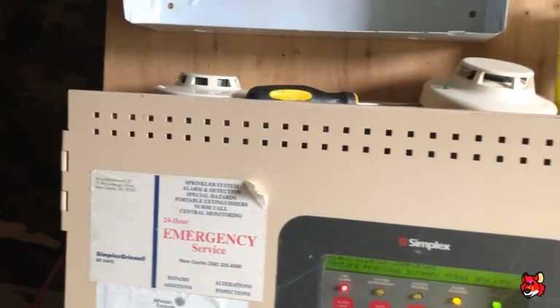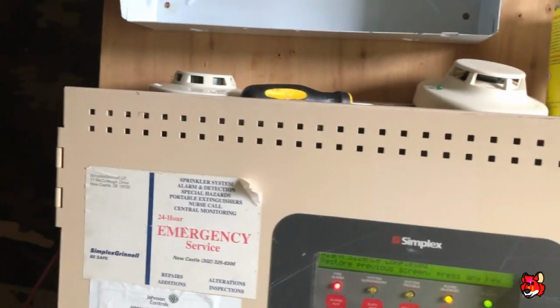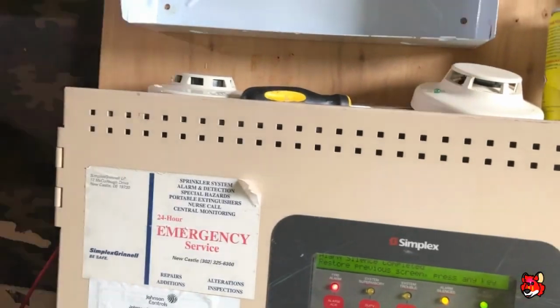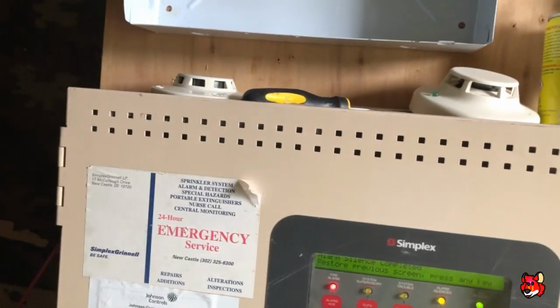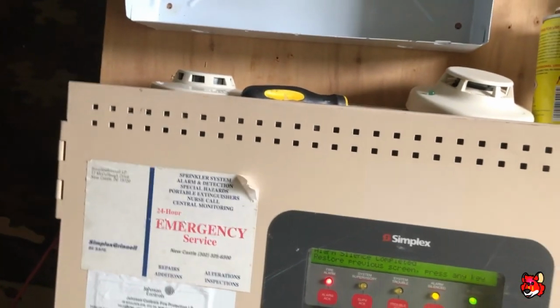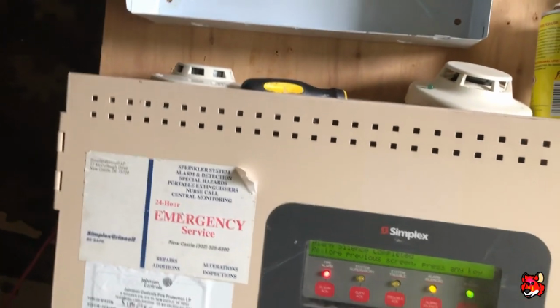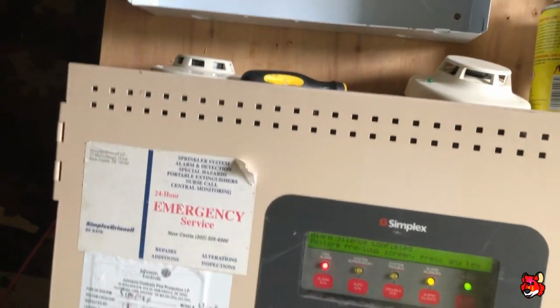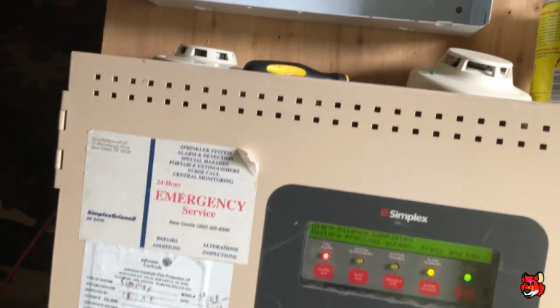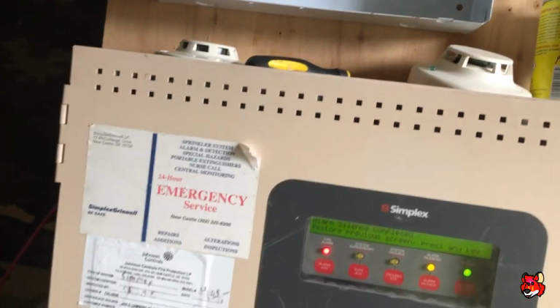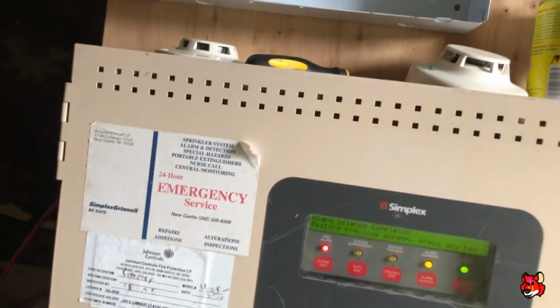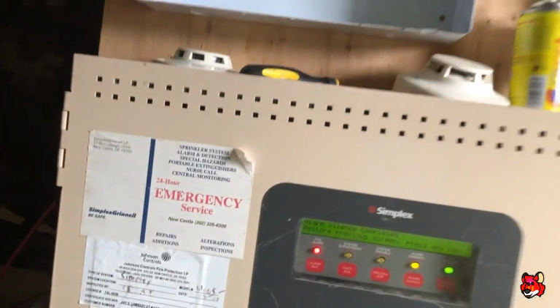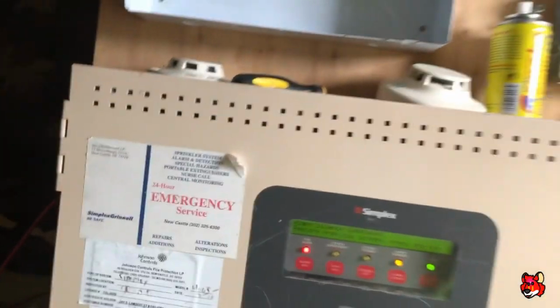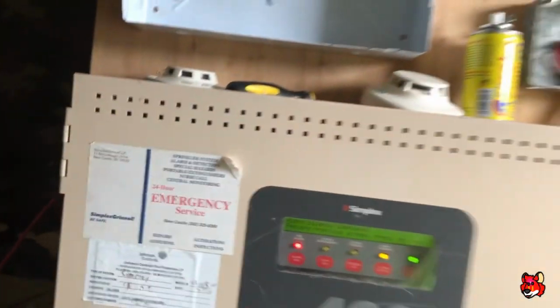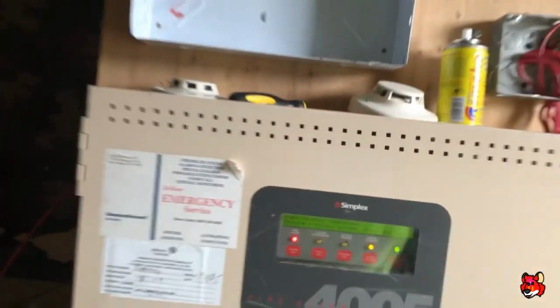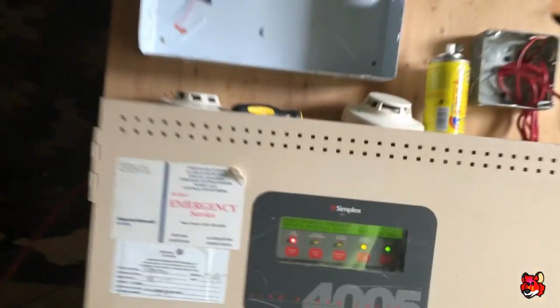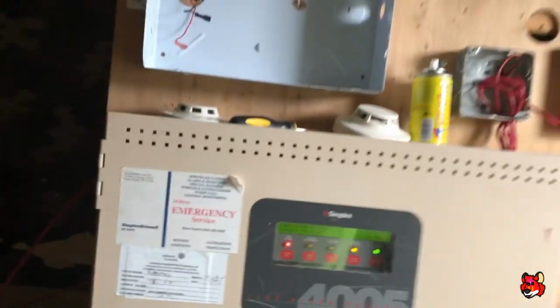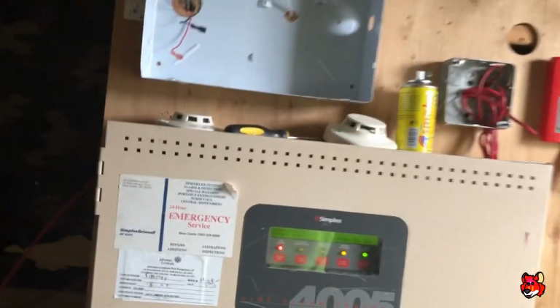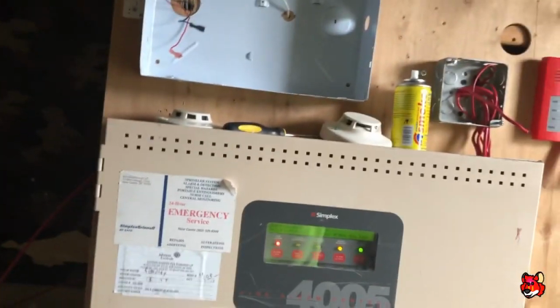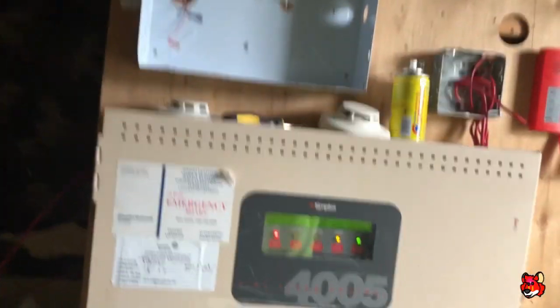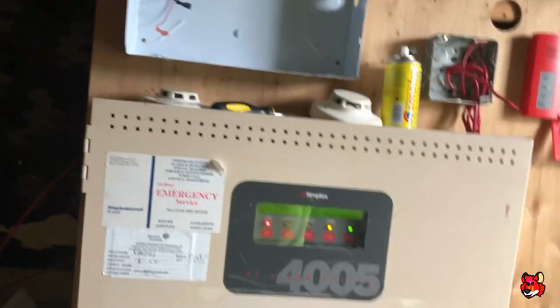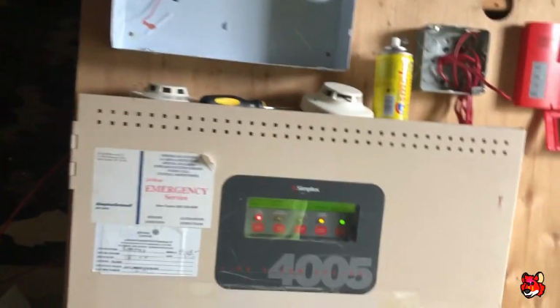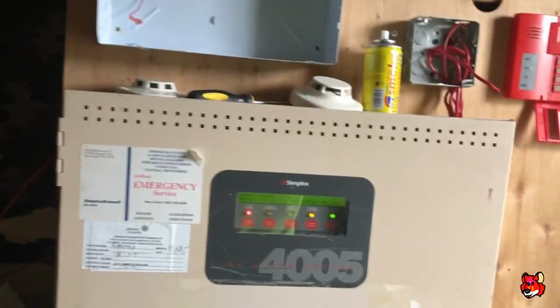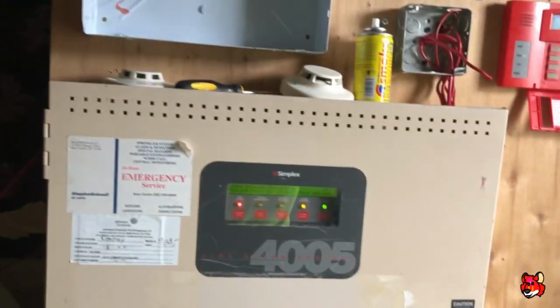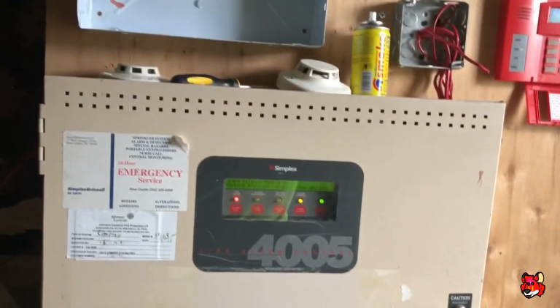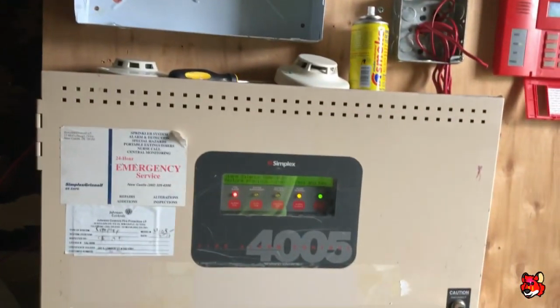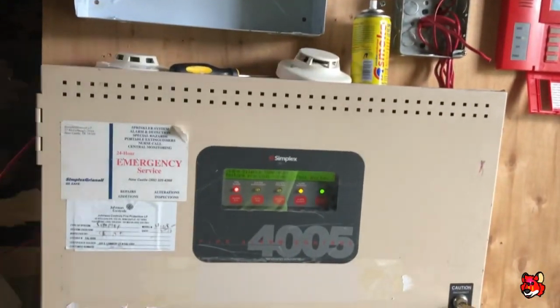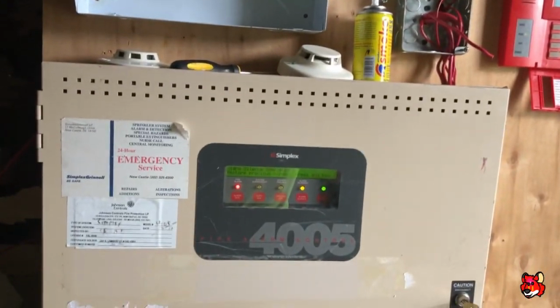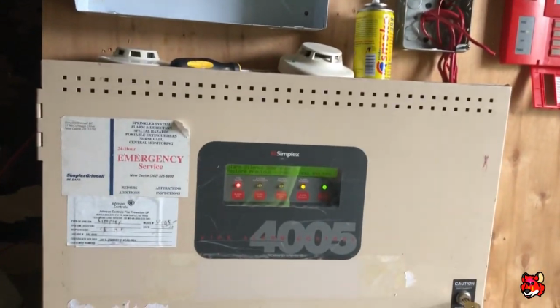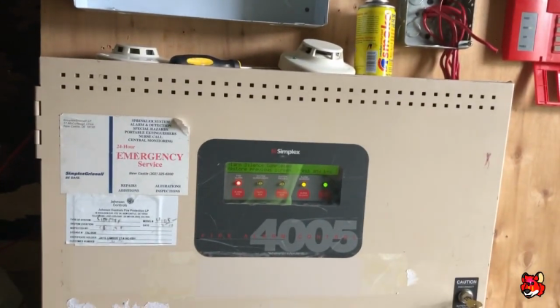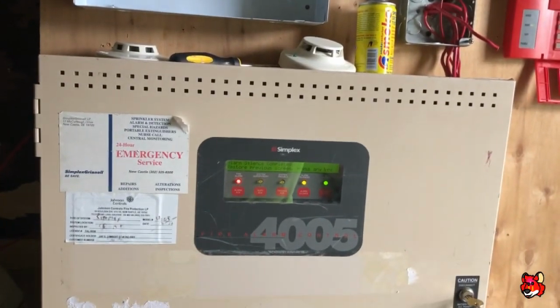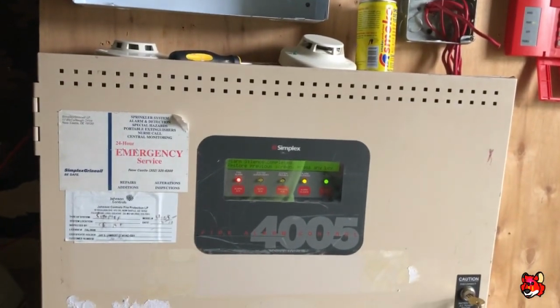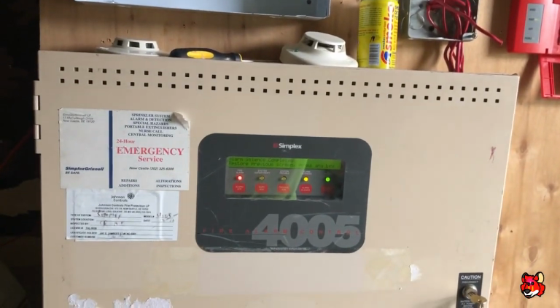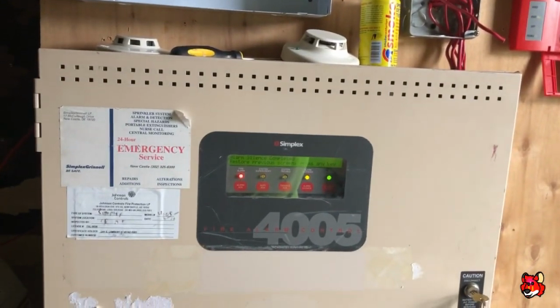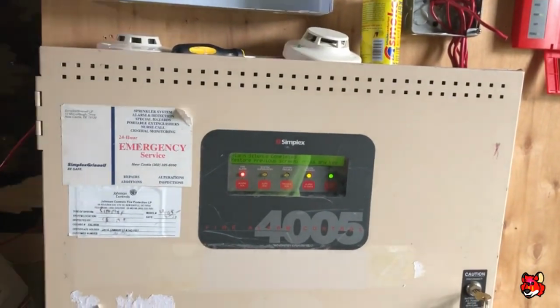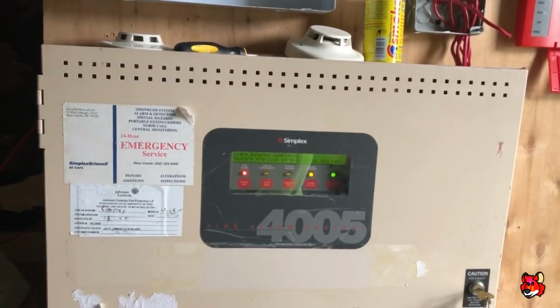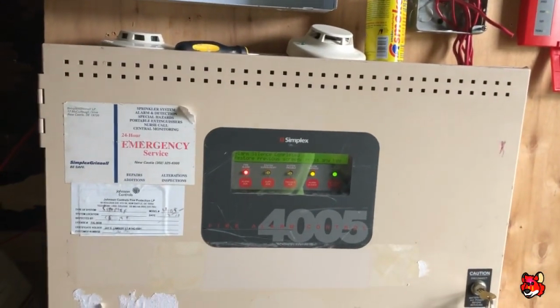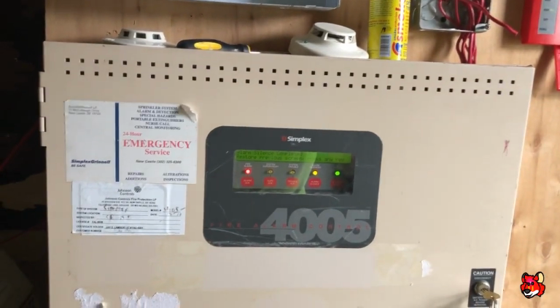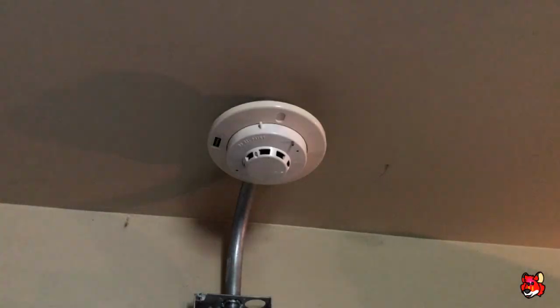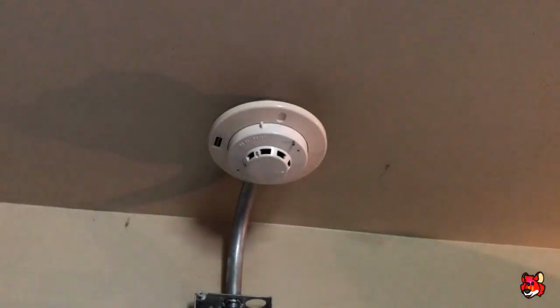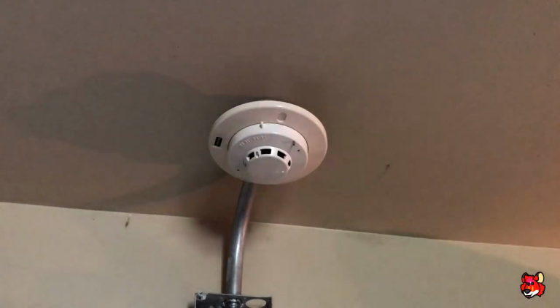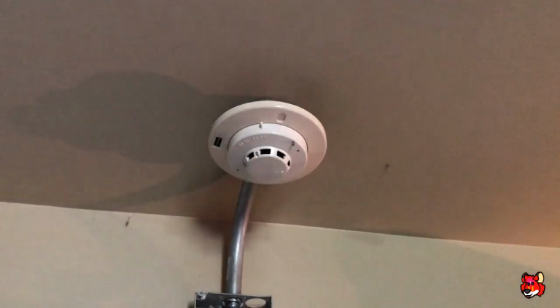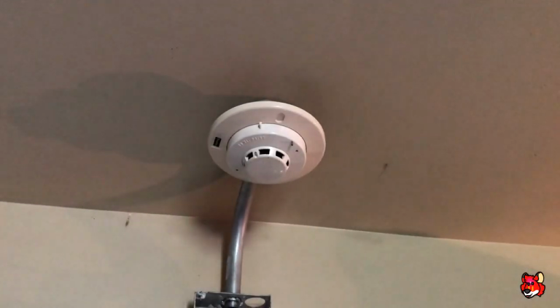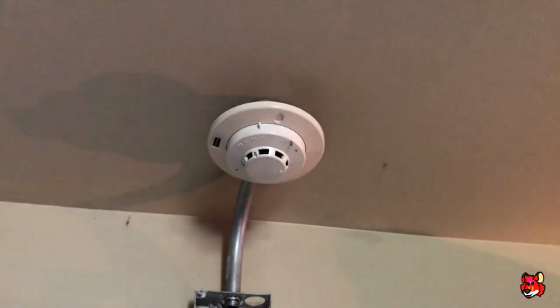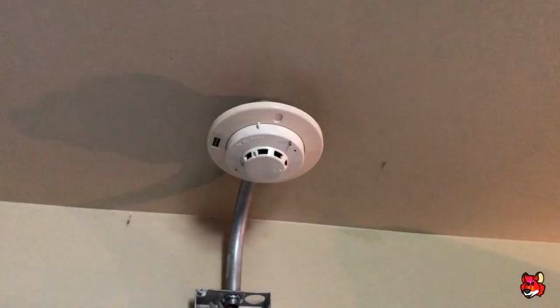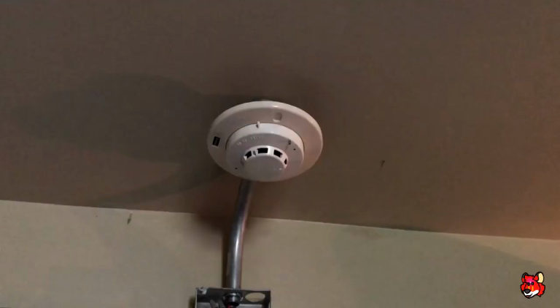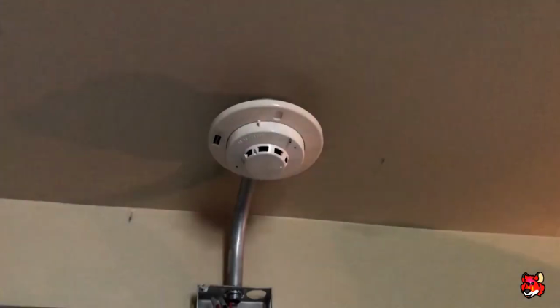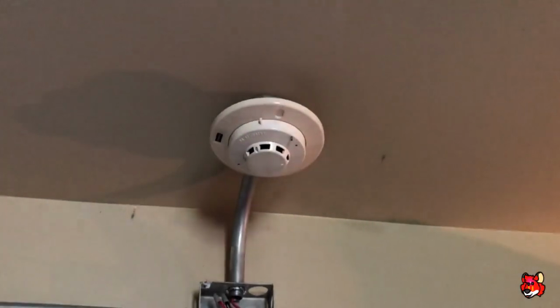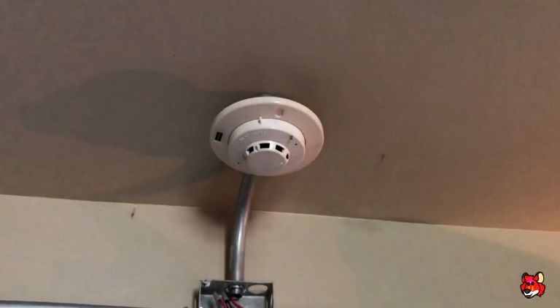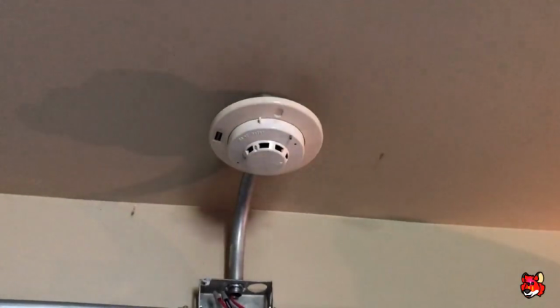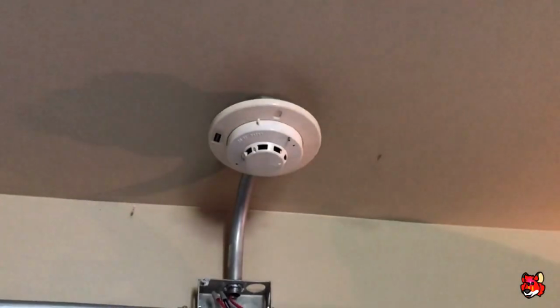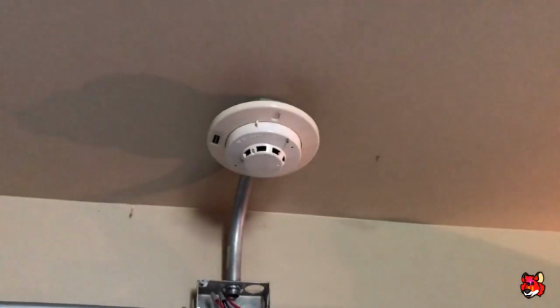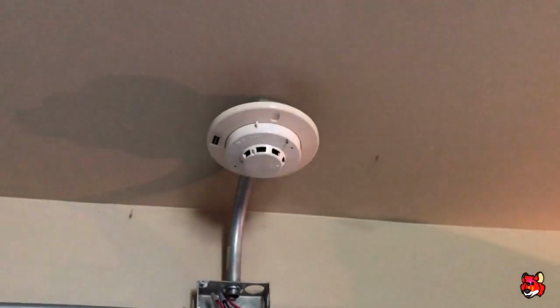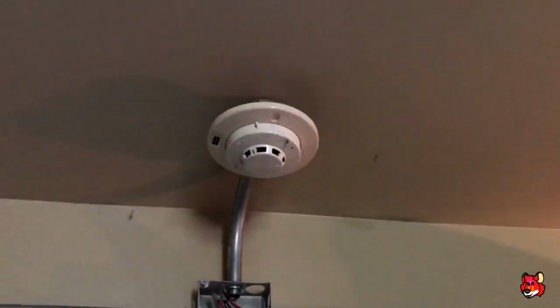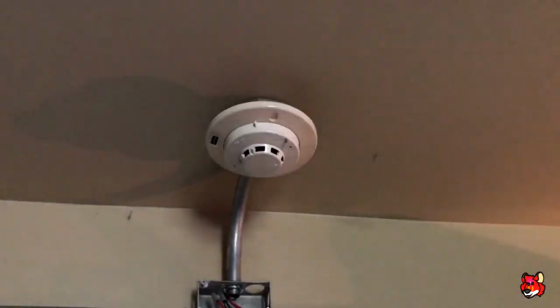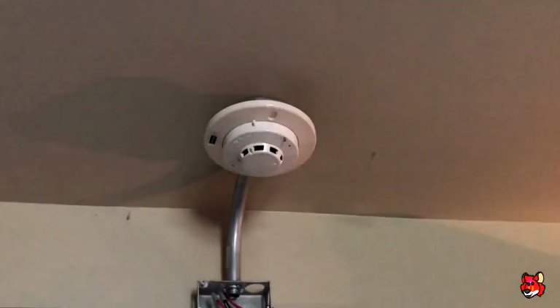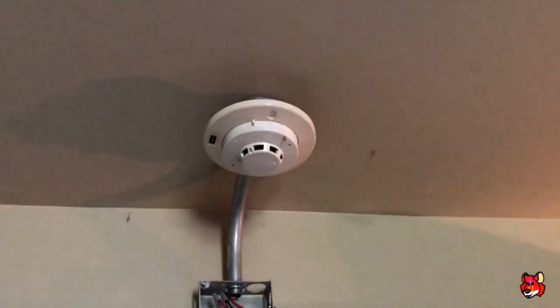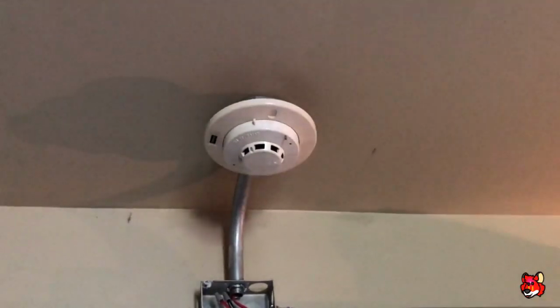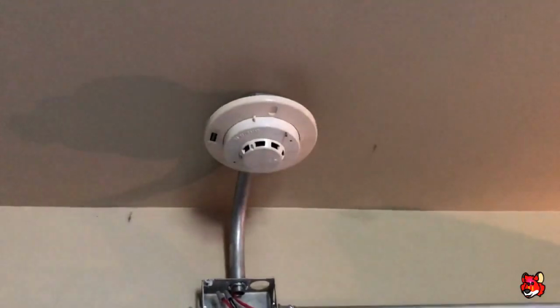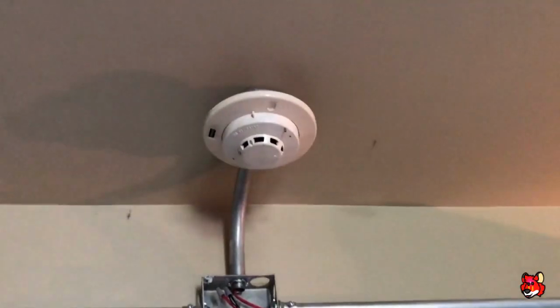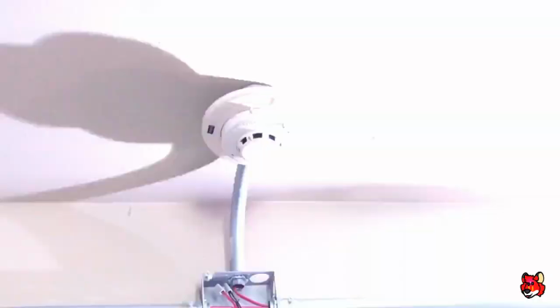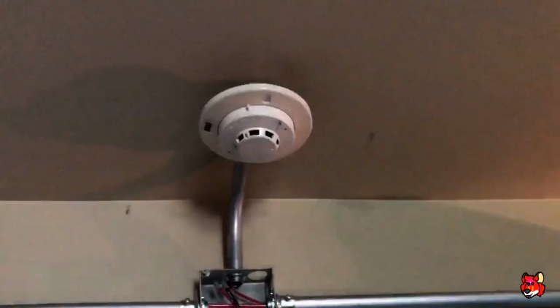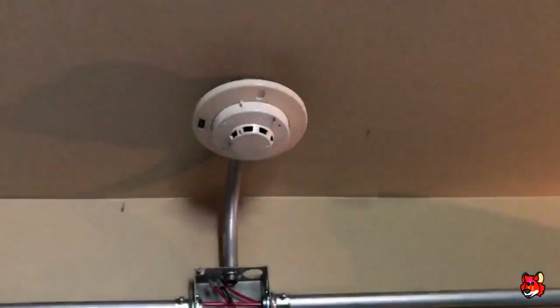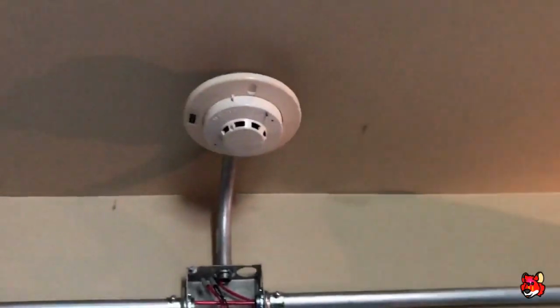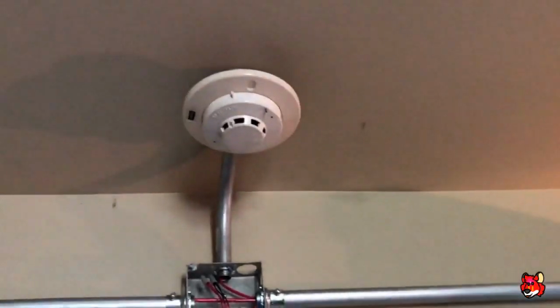Now you're going to hit the Simplex pull station out here. Here we go. Now let's test some of the other smoke detectors — time for the 2098-9201.